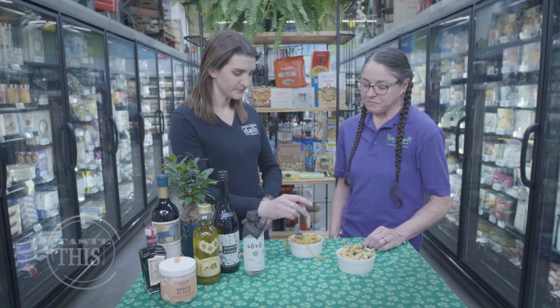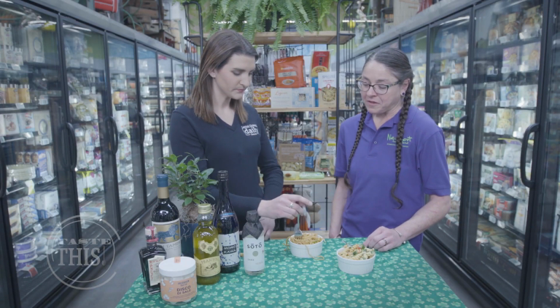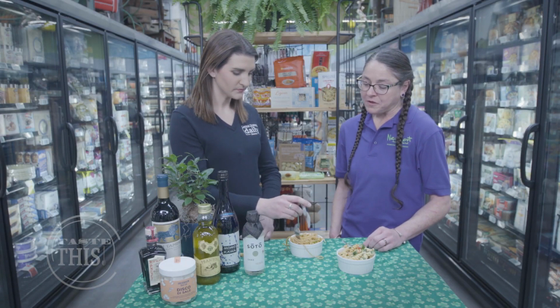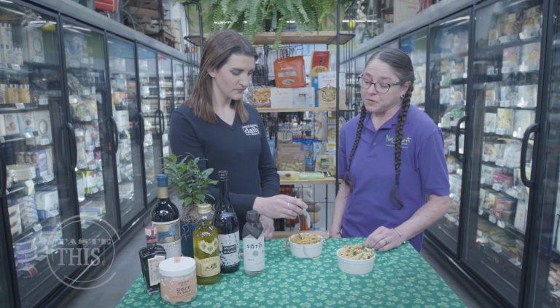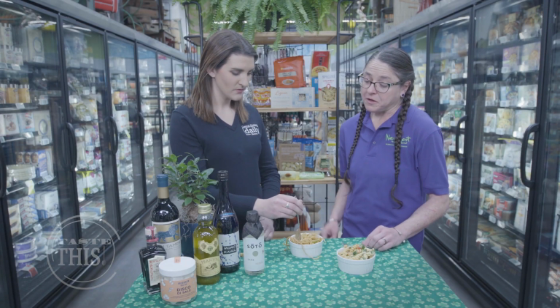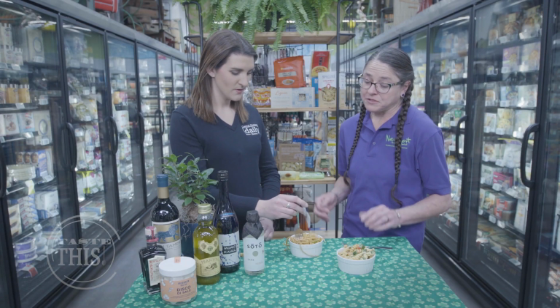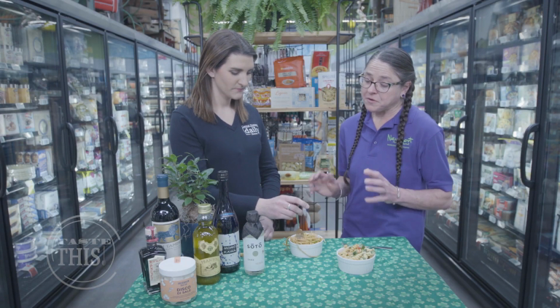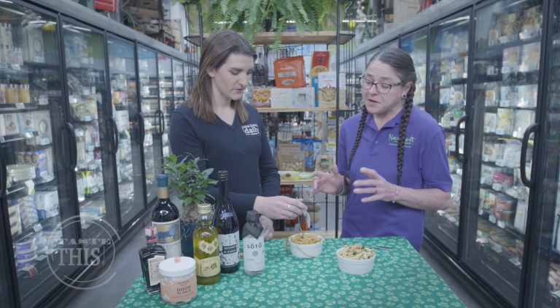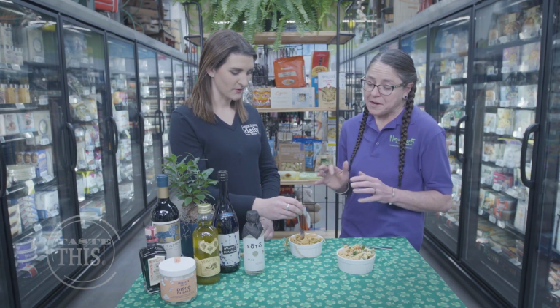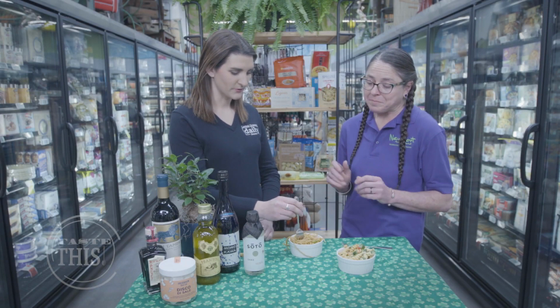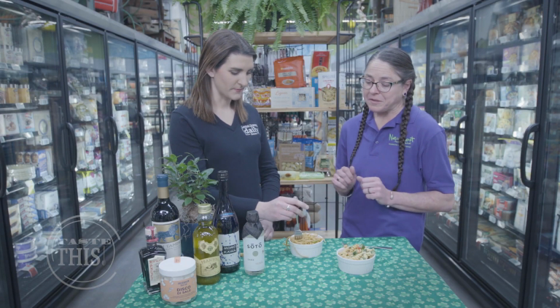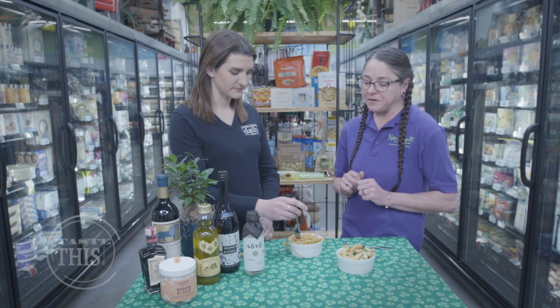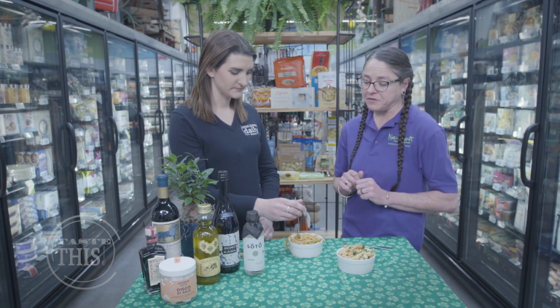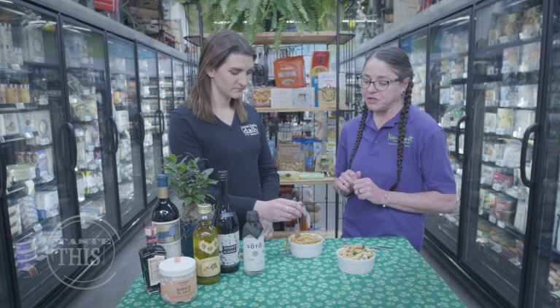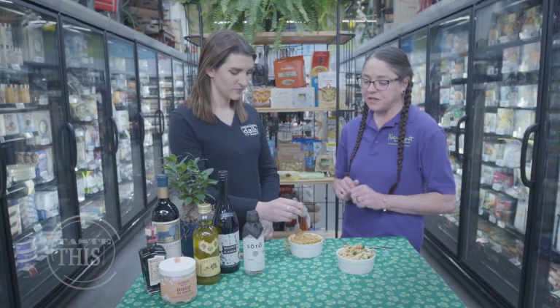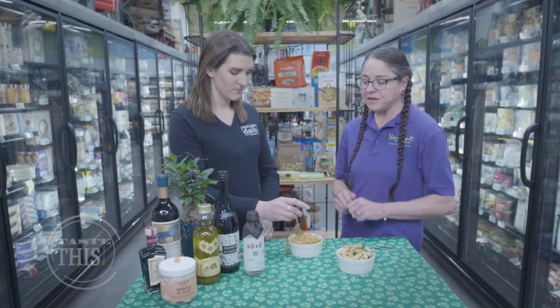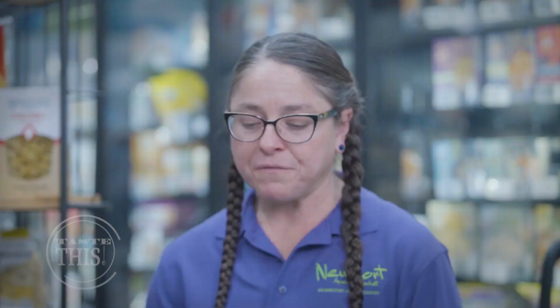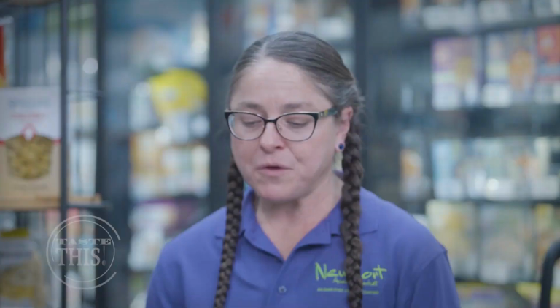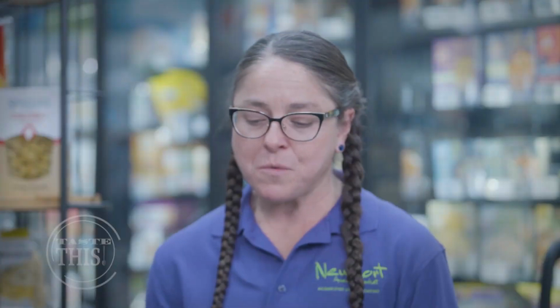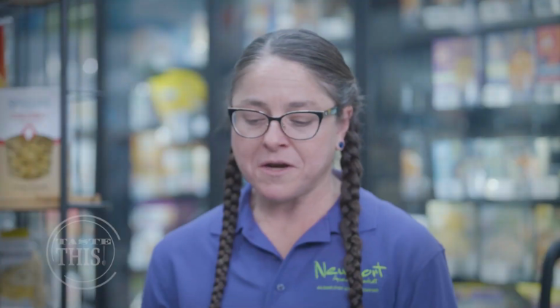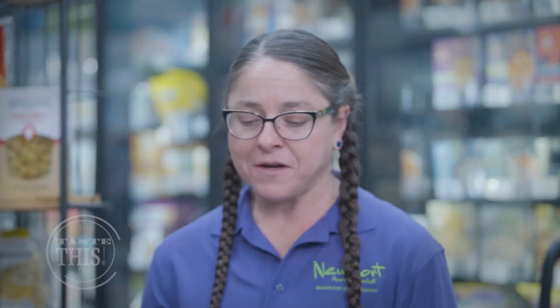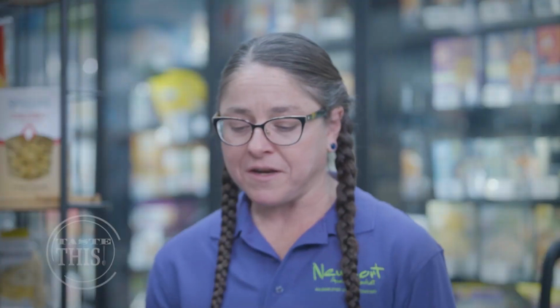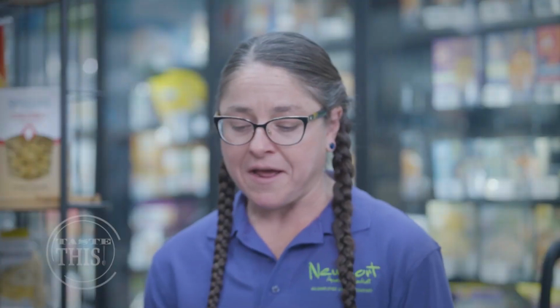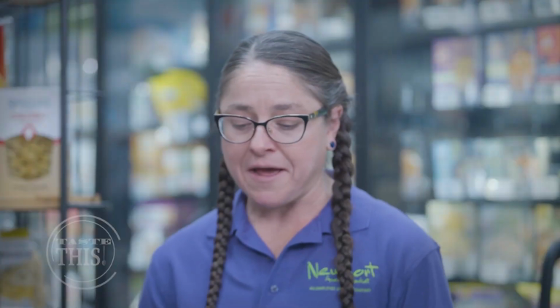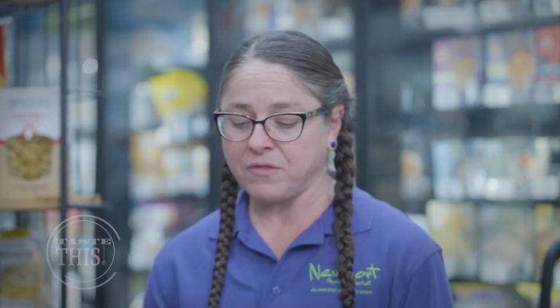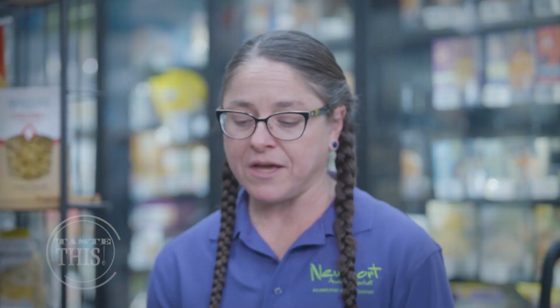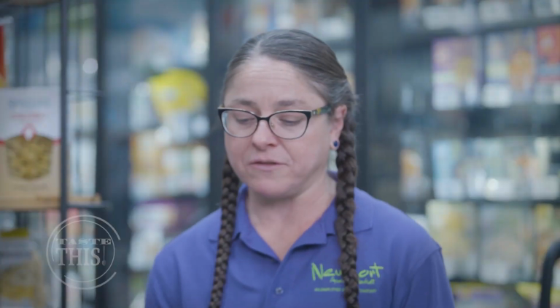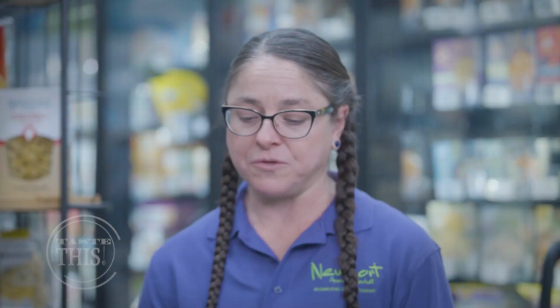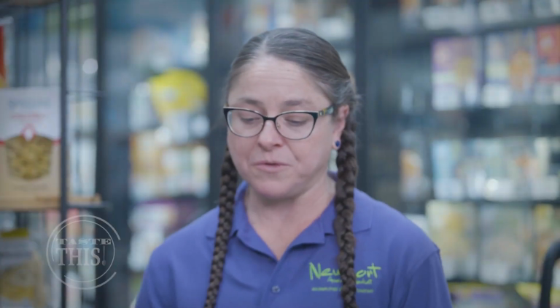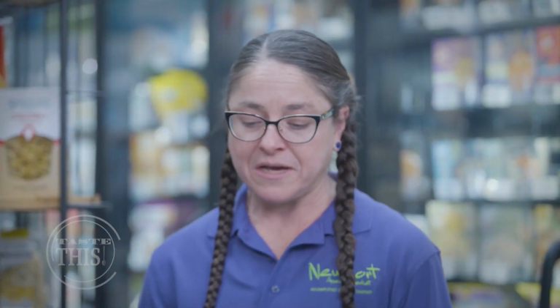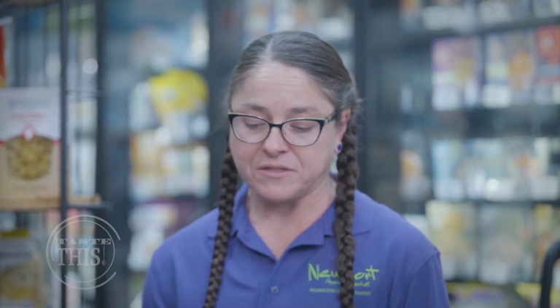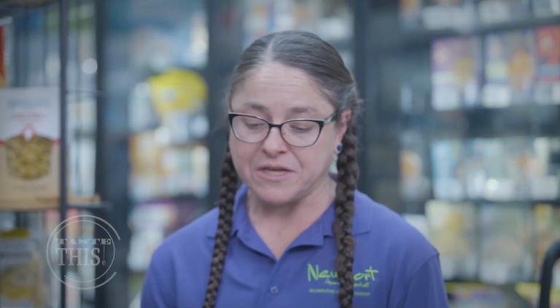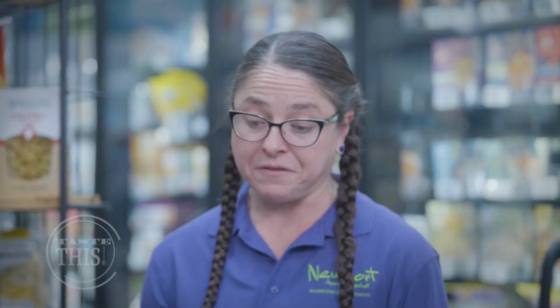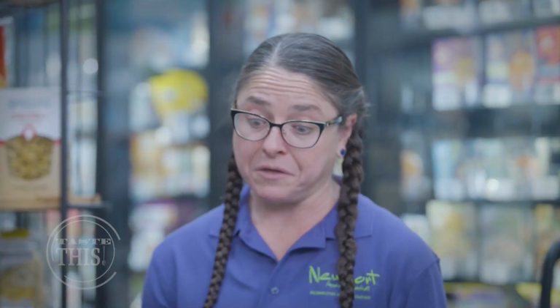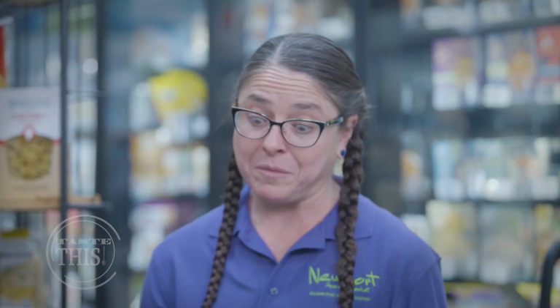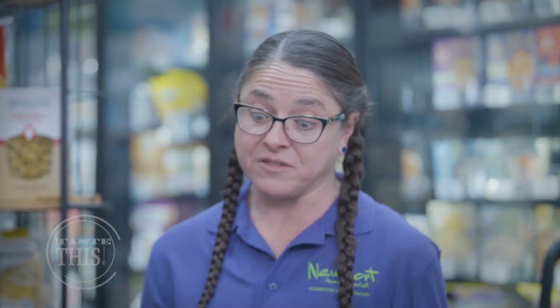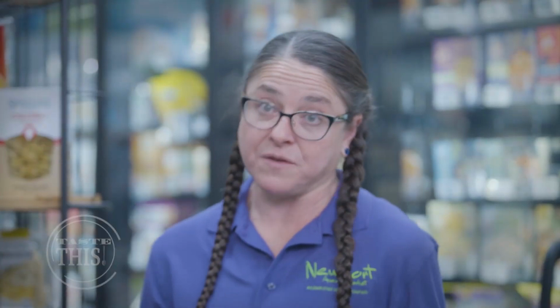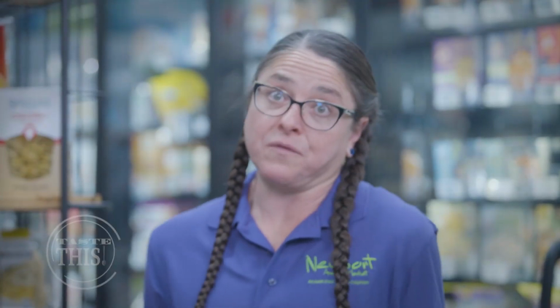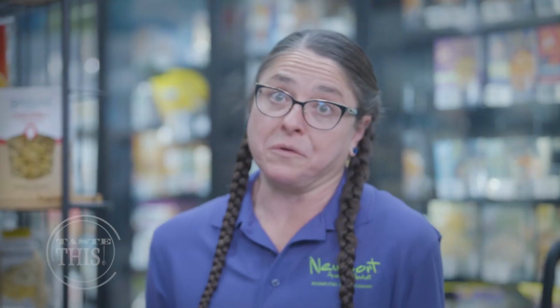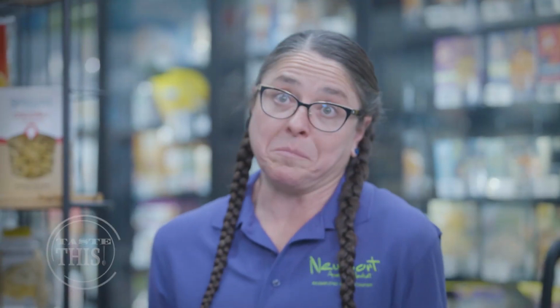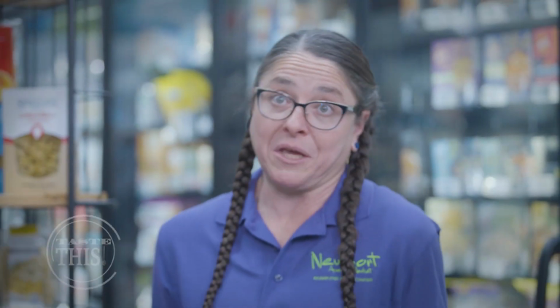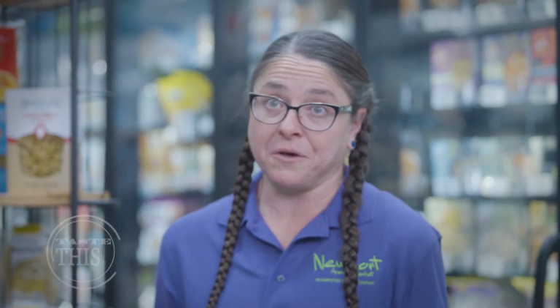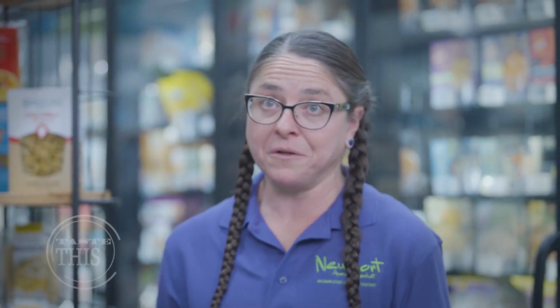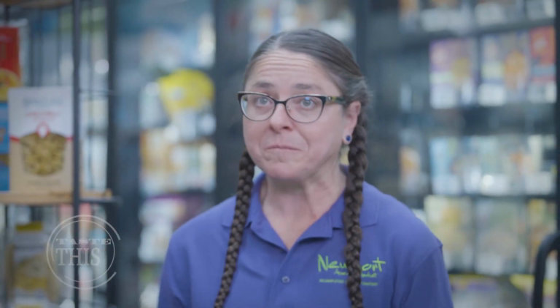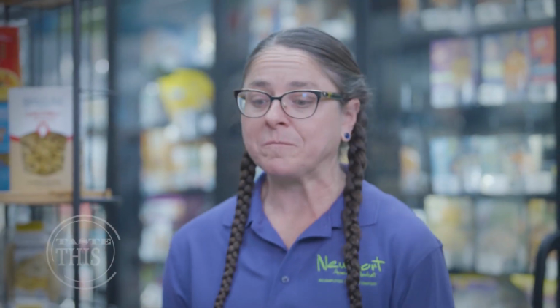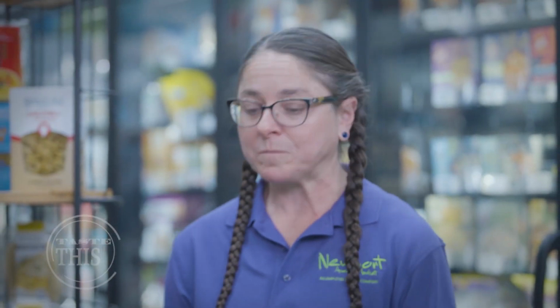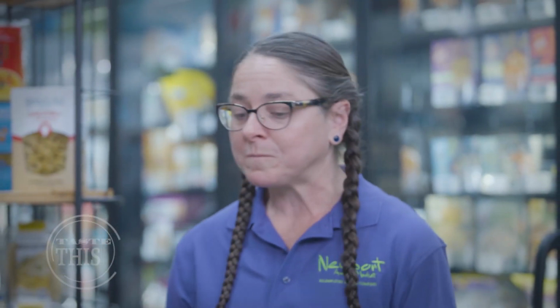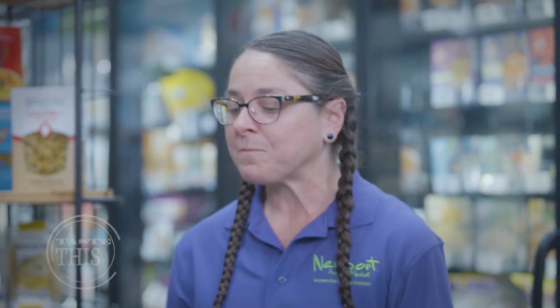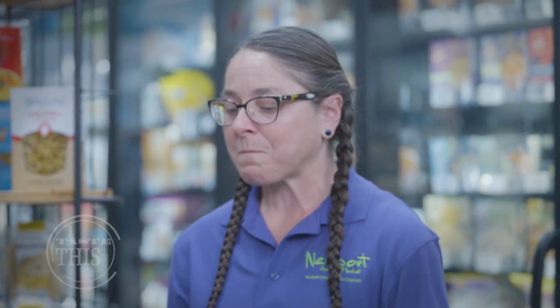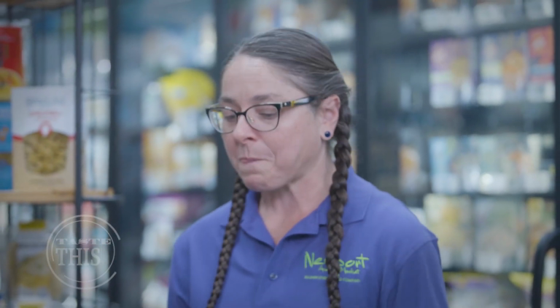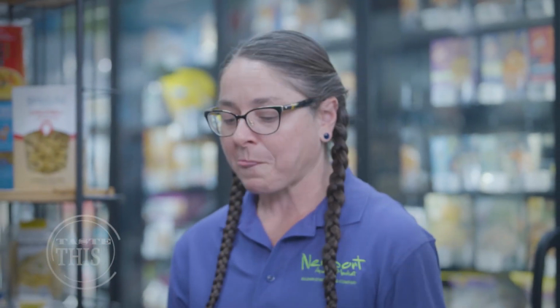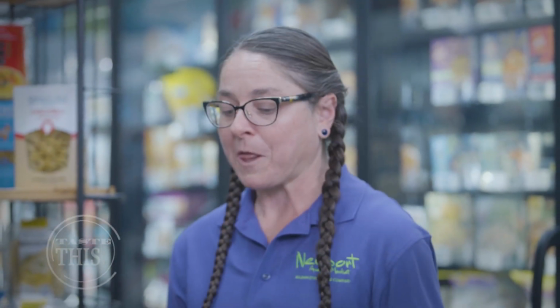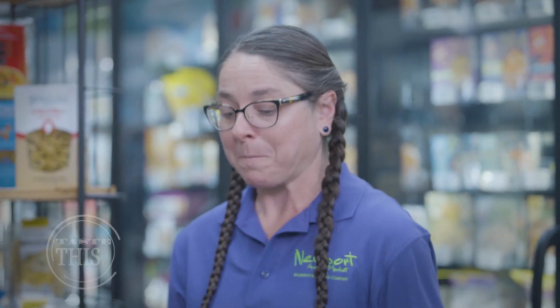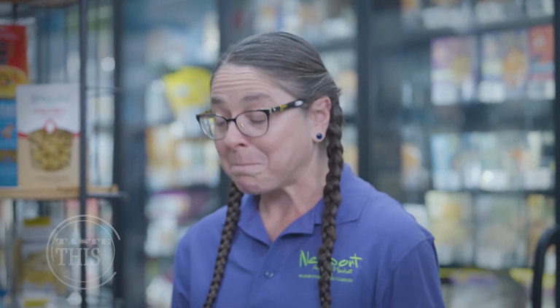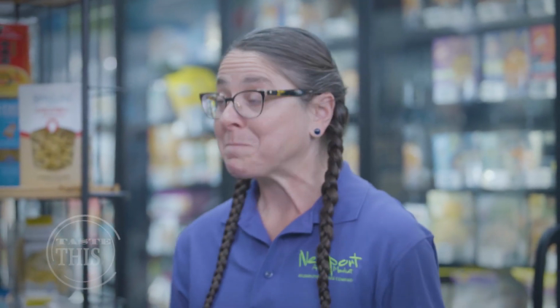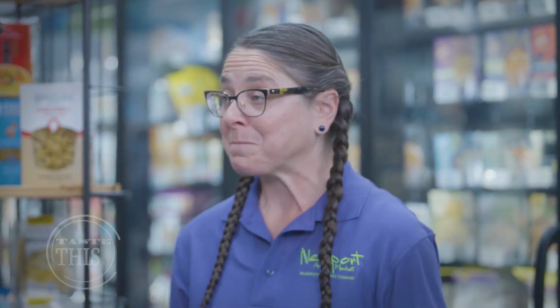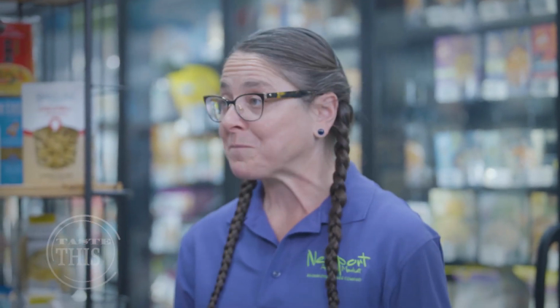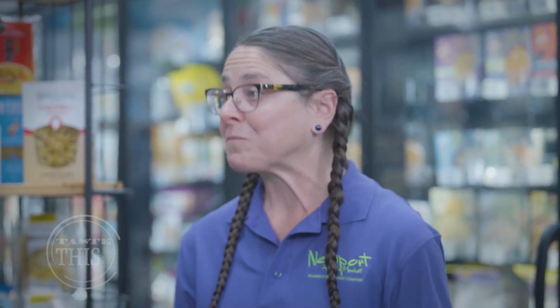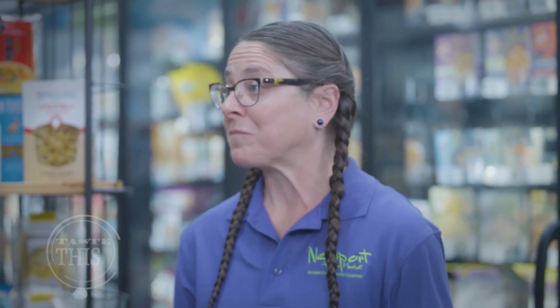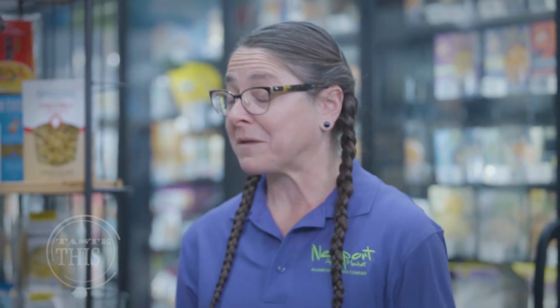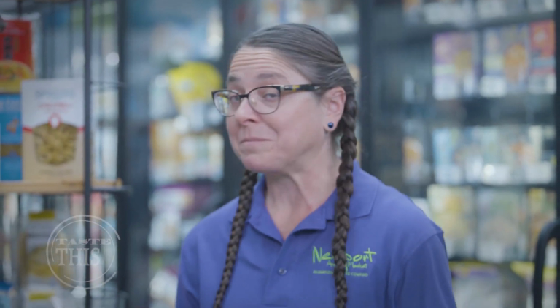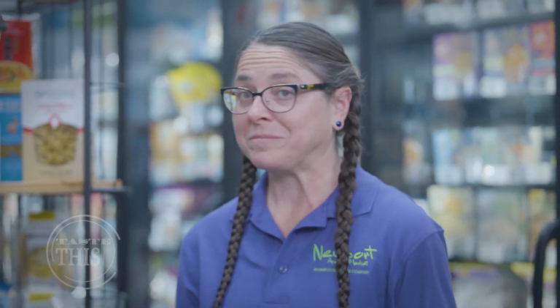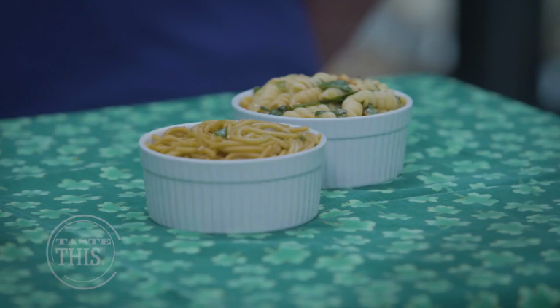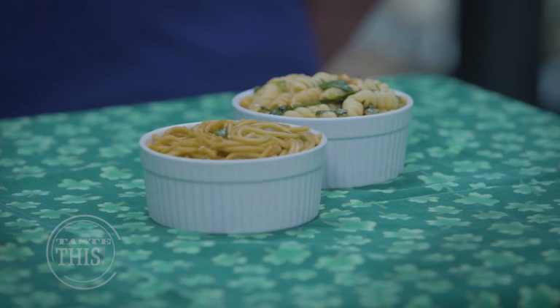You could also cut up a little chicken and add that to that salad. It makes a full meal — you get a protein out of it as well. Good idea.